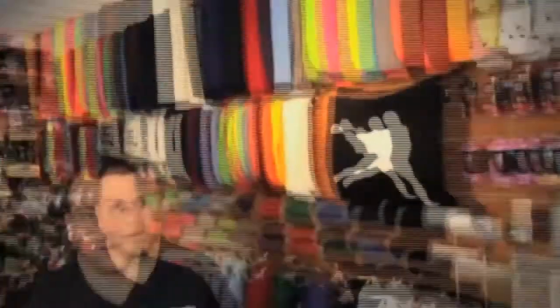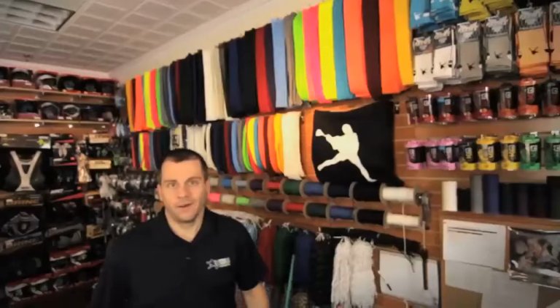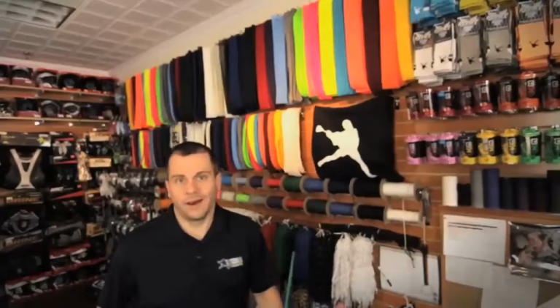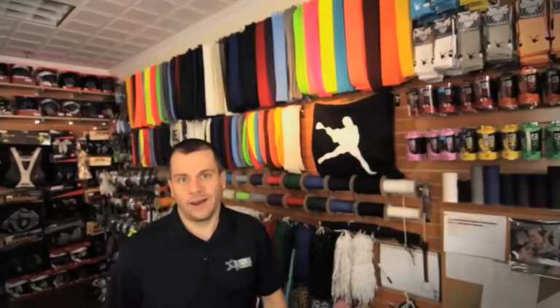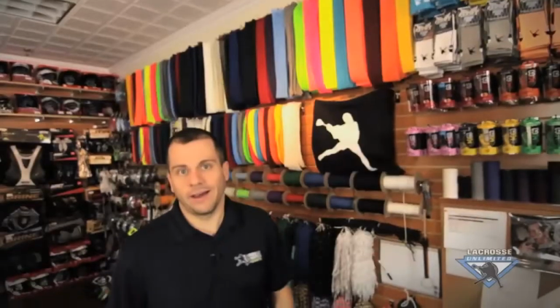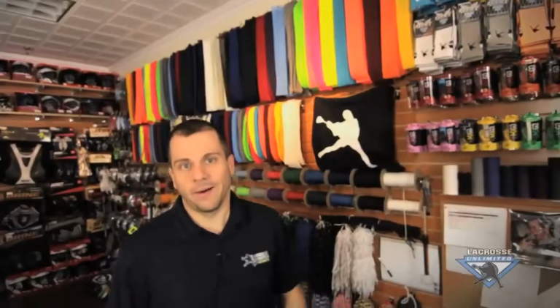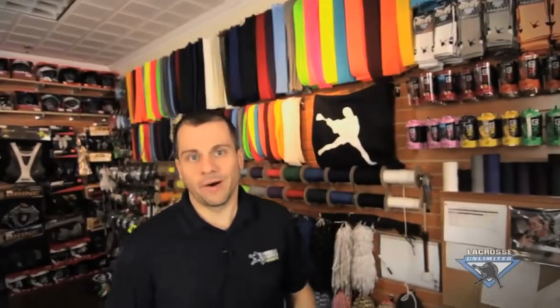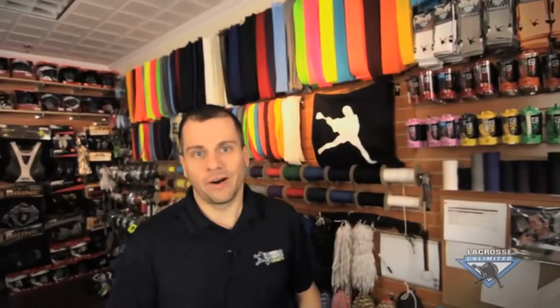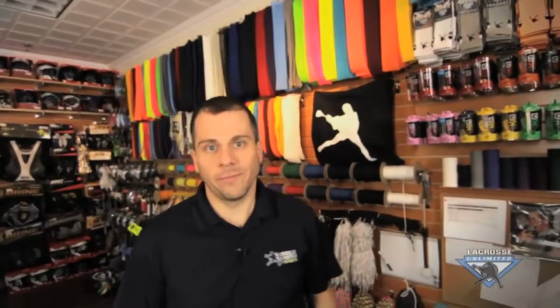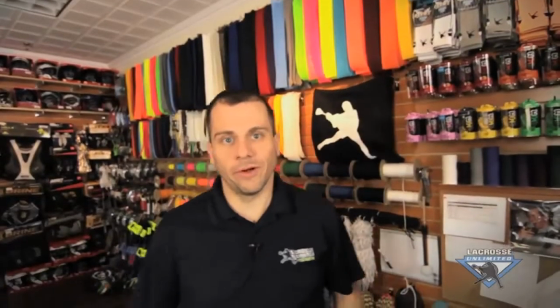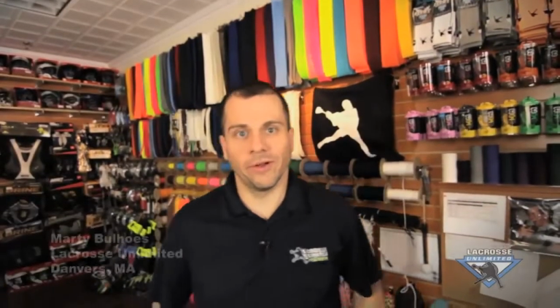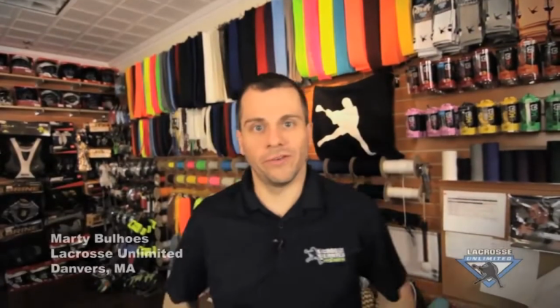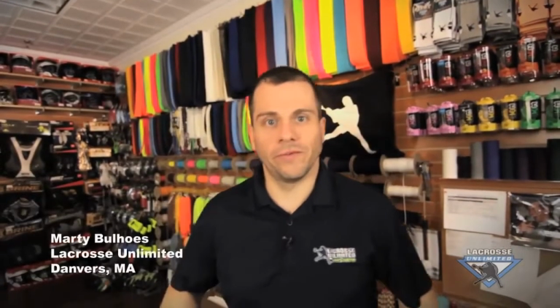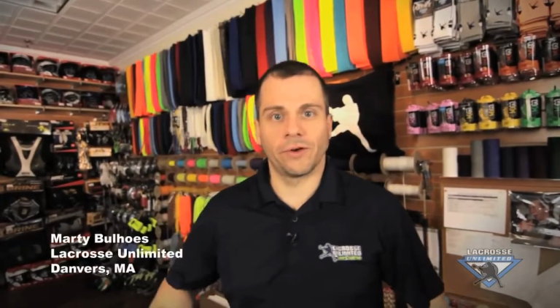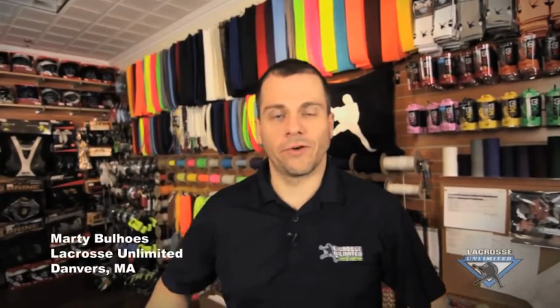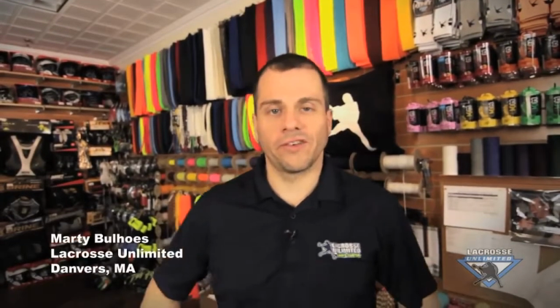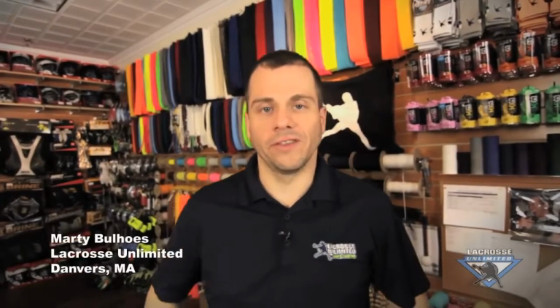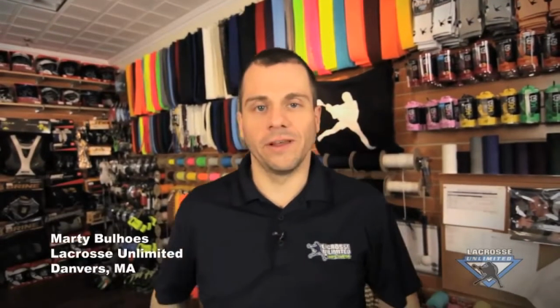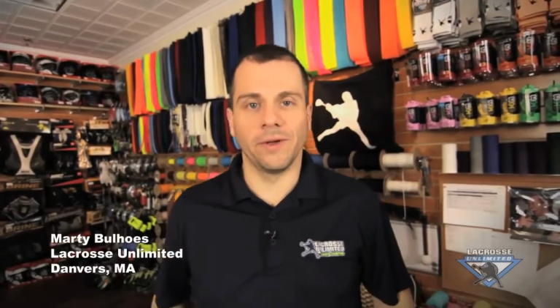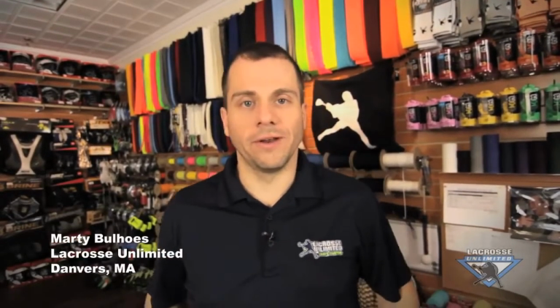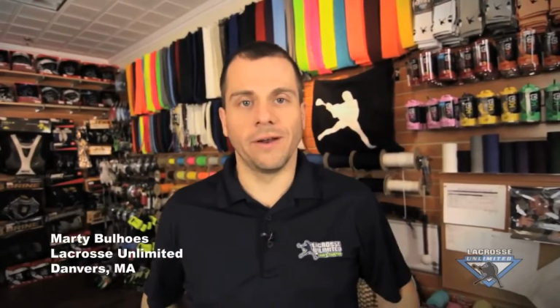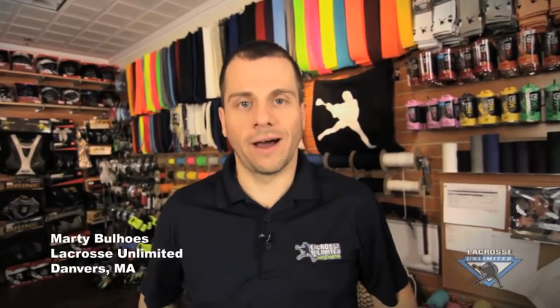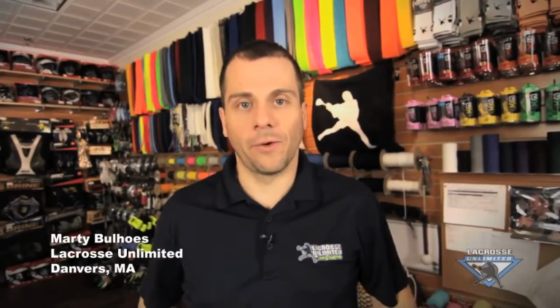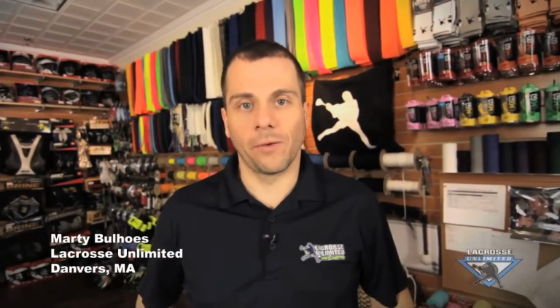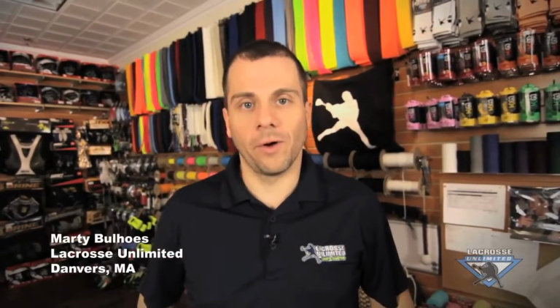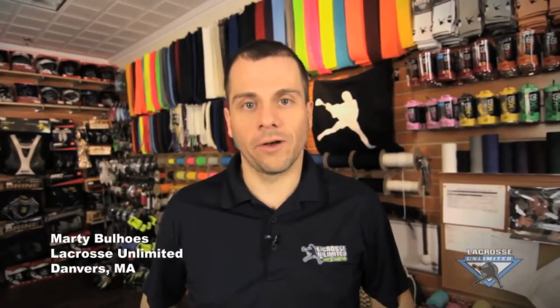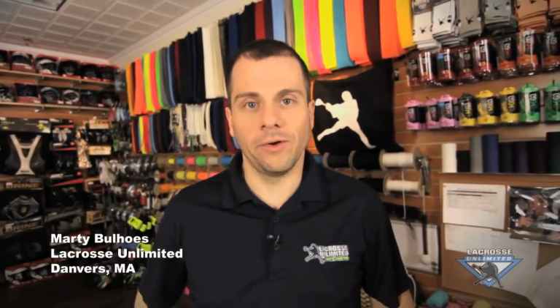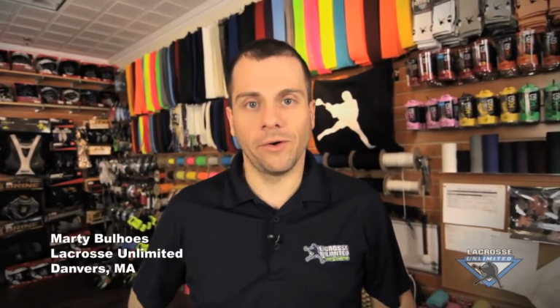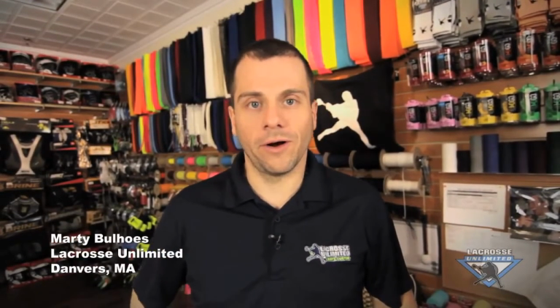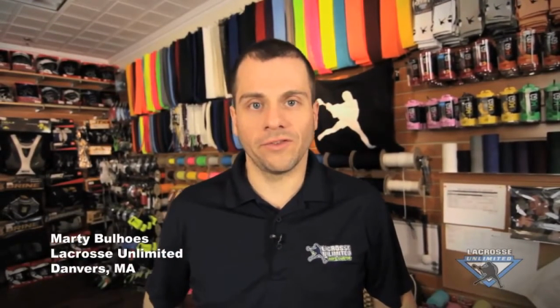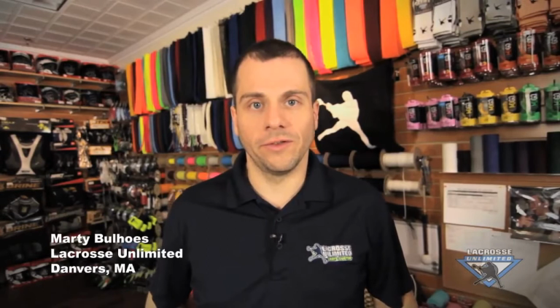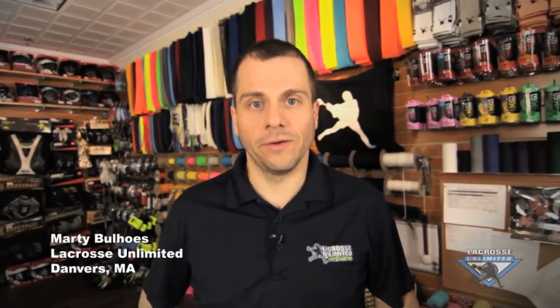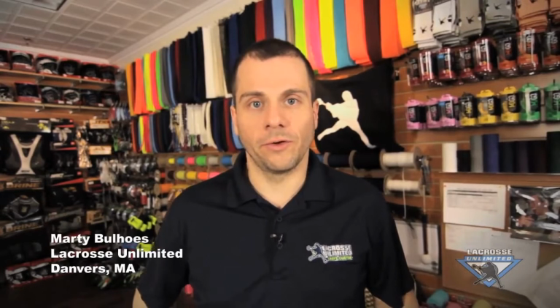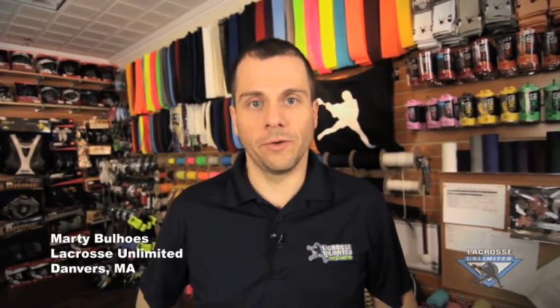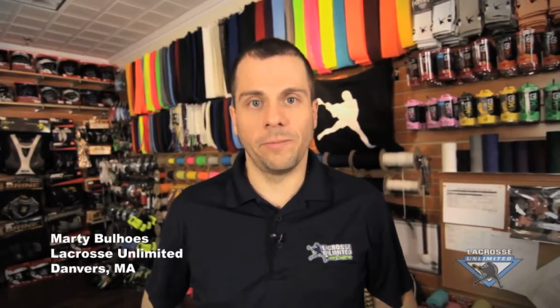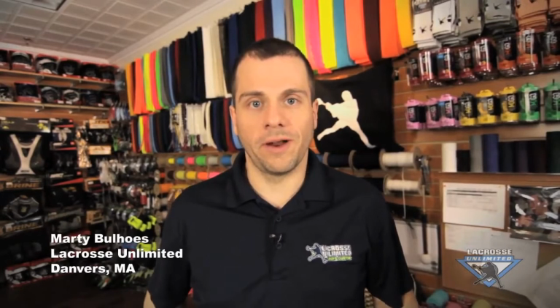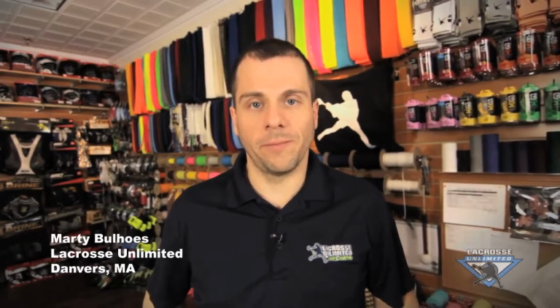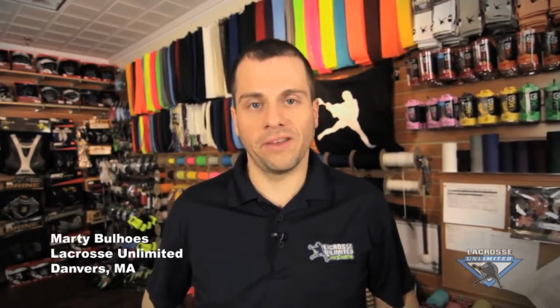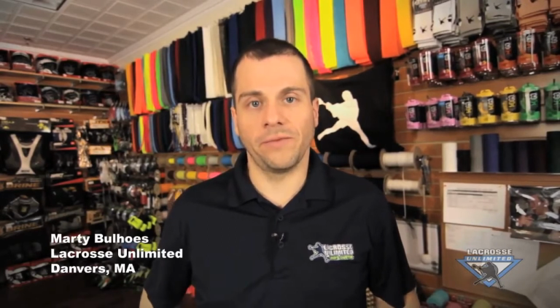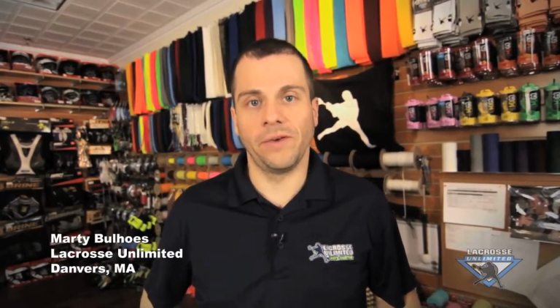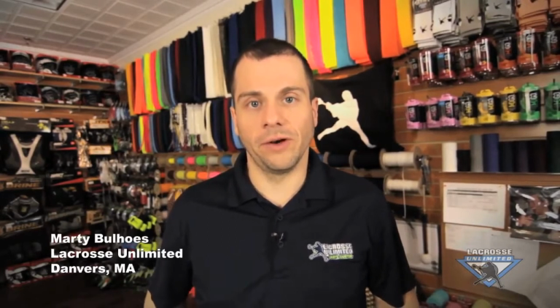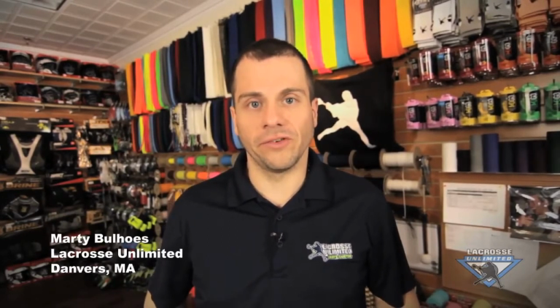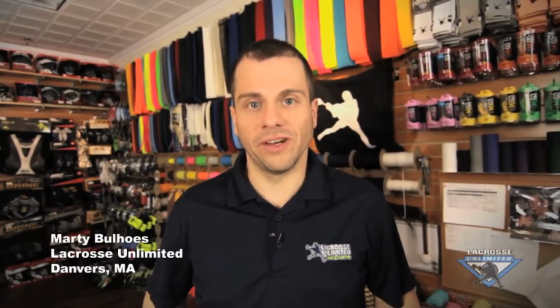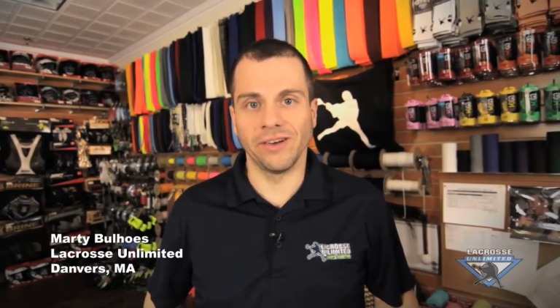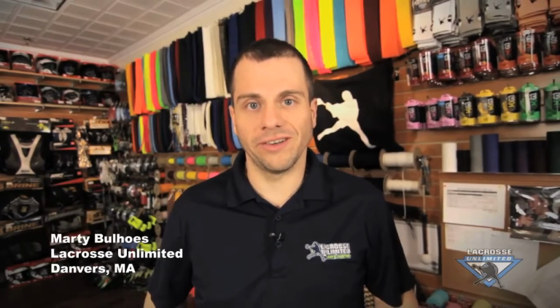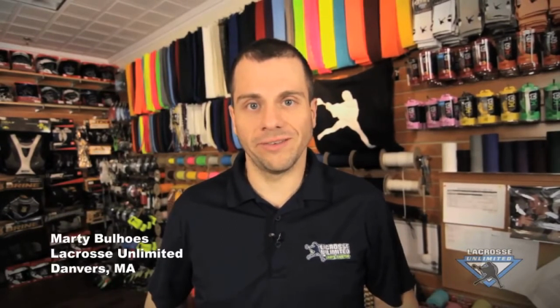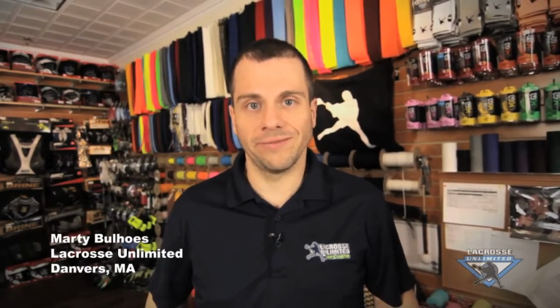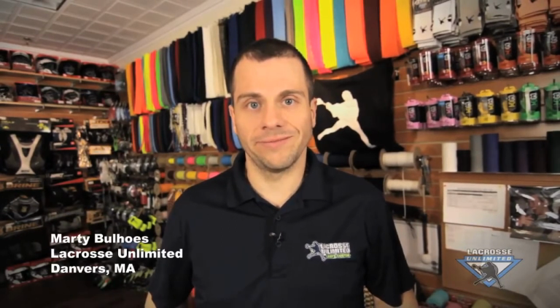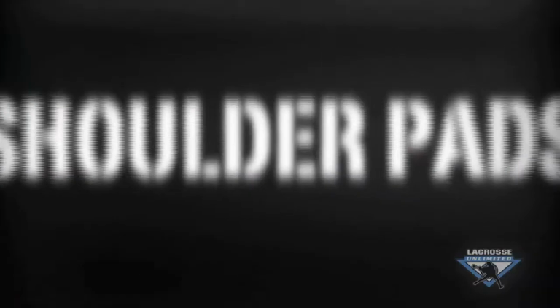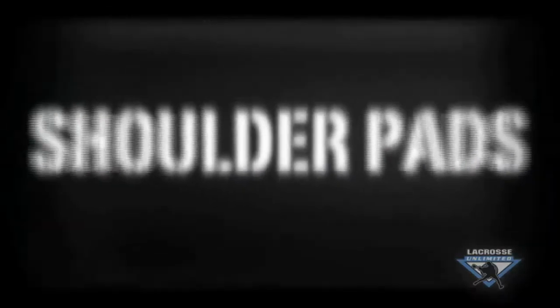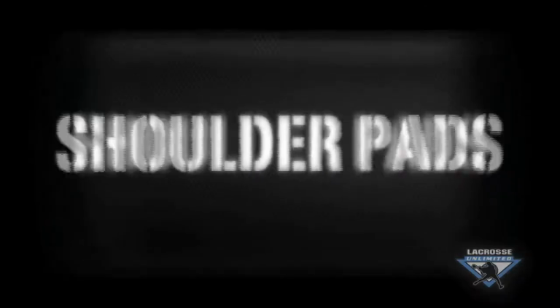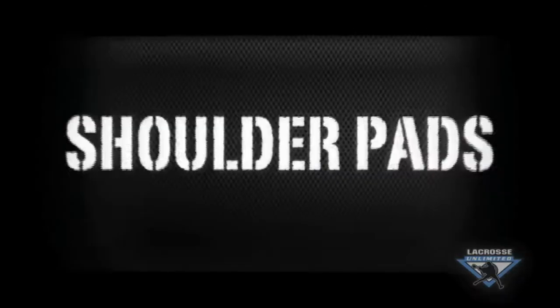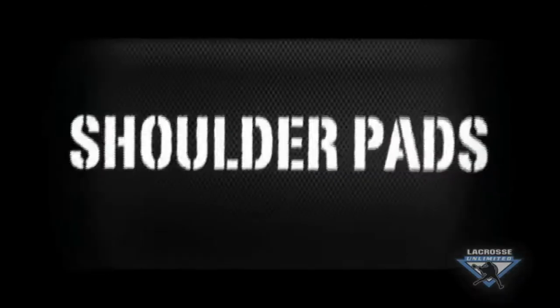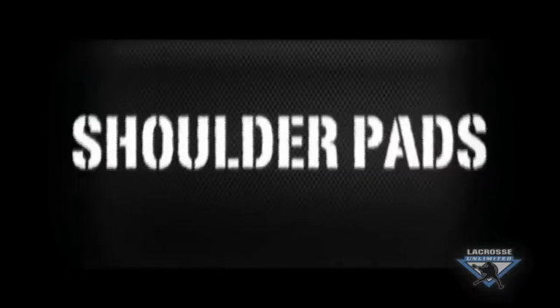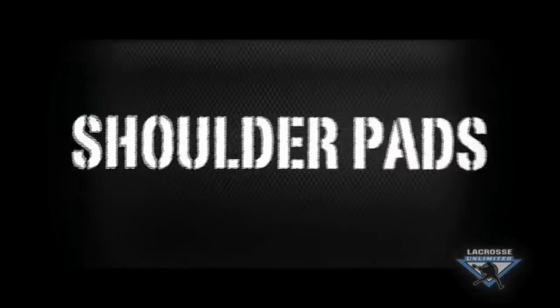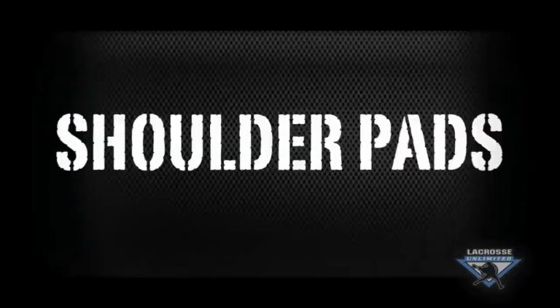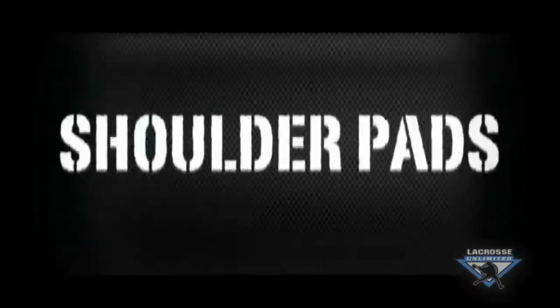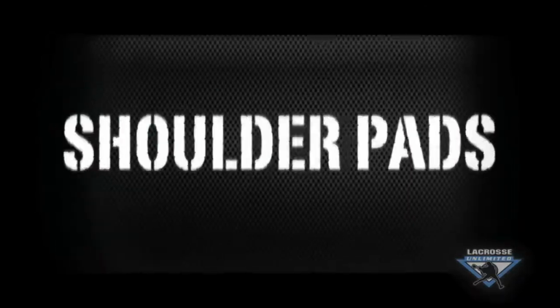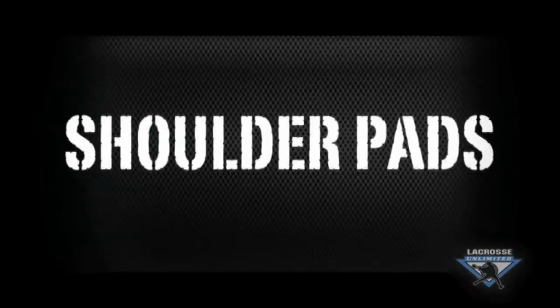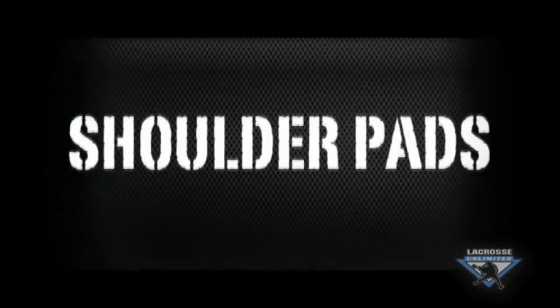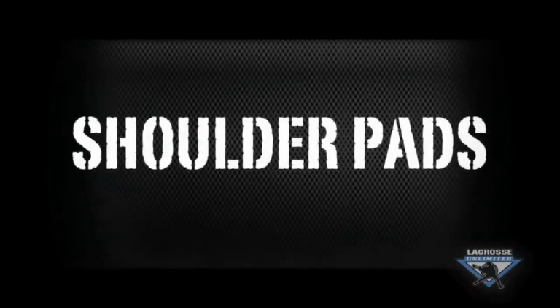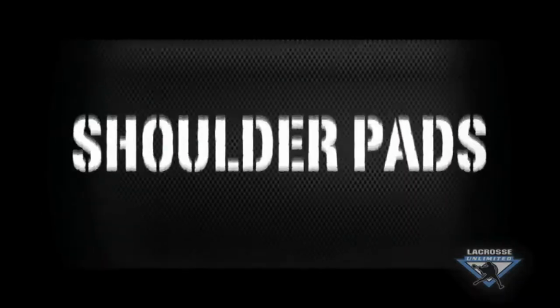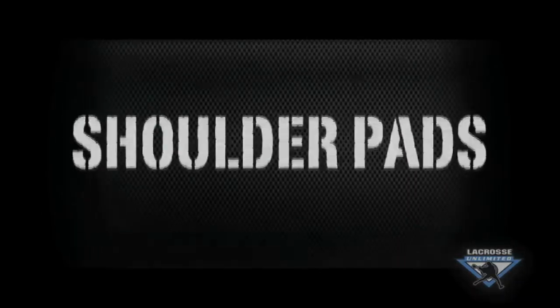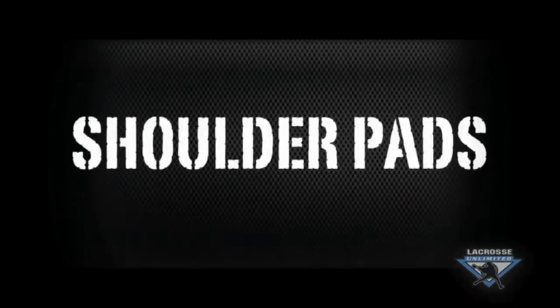Hi, I'm Marty Bohos of Lacrosse Unlimited. I want to welcome you all to the Good Better Best video series. Today we're going to talk about shoulder pads.